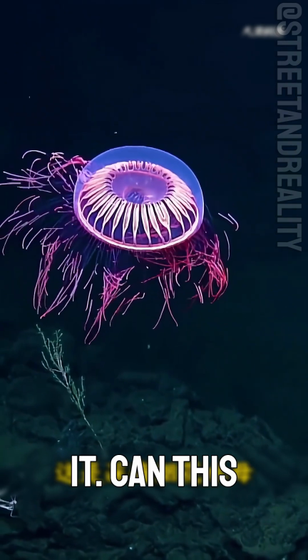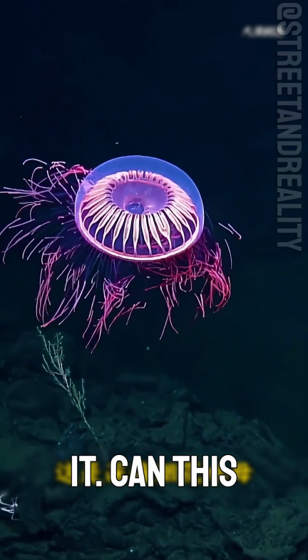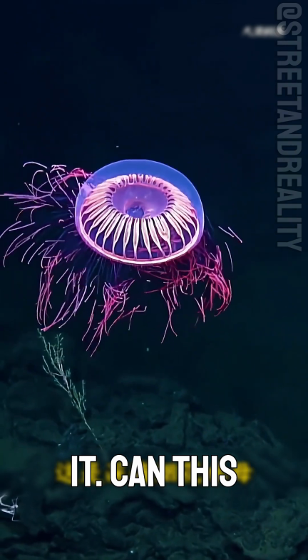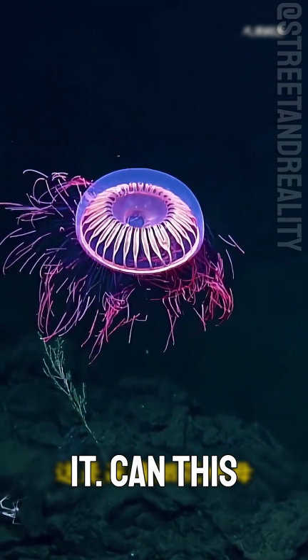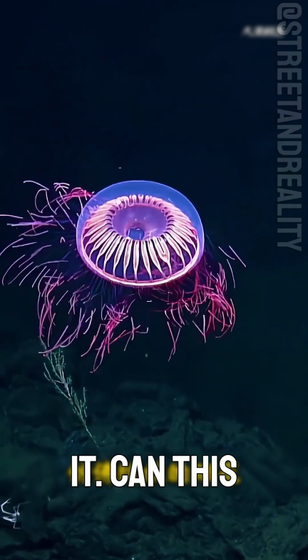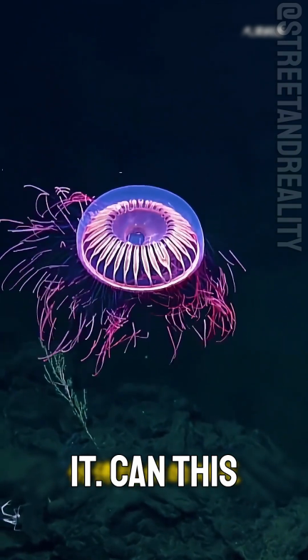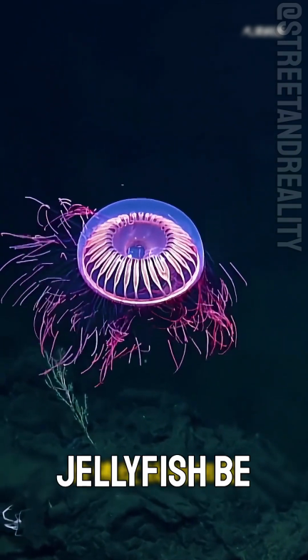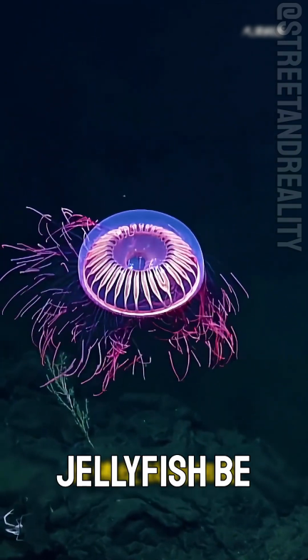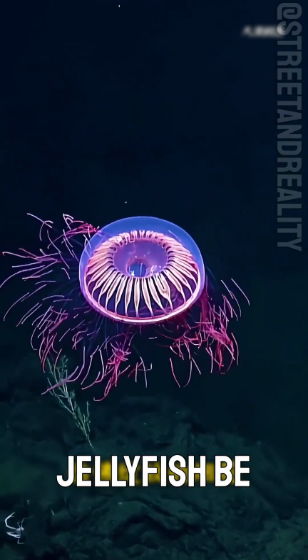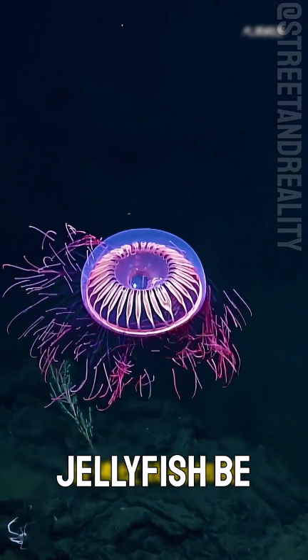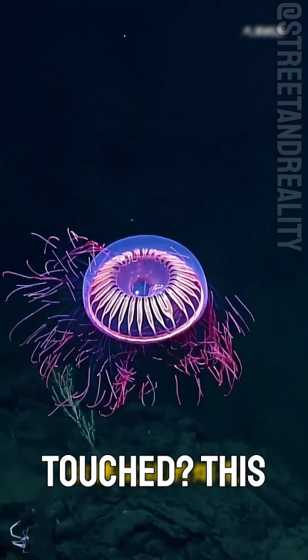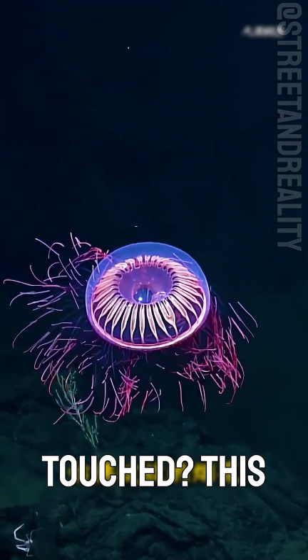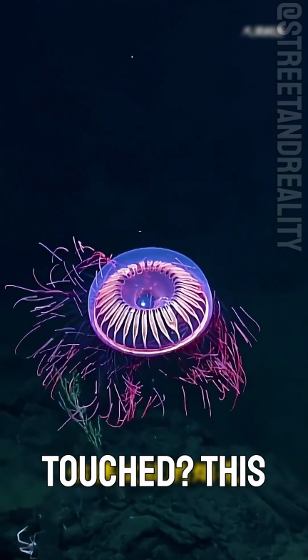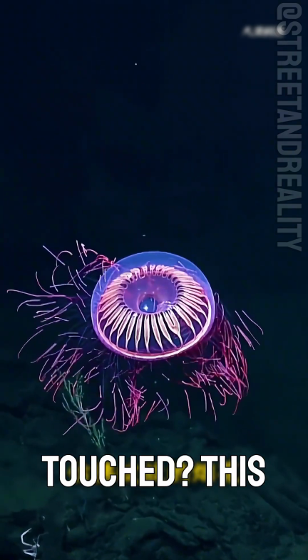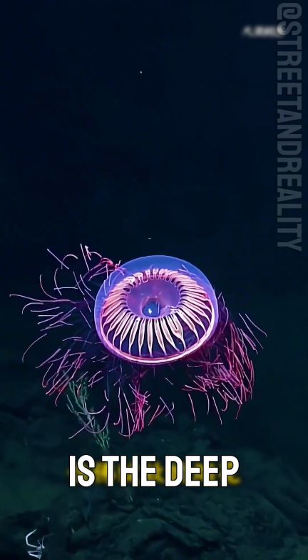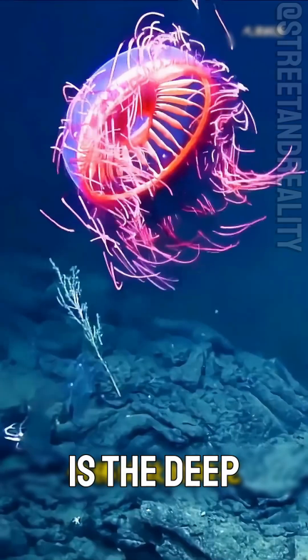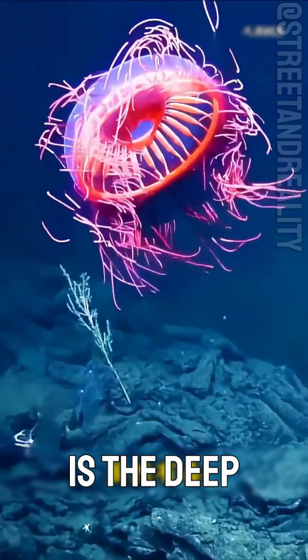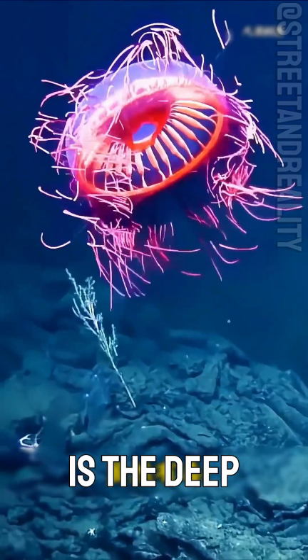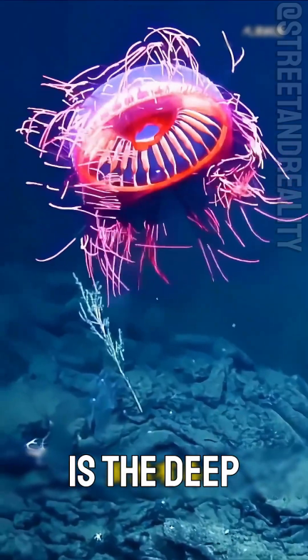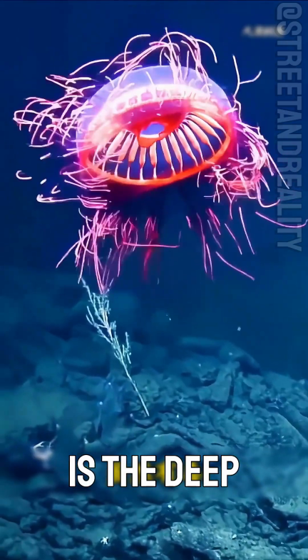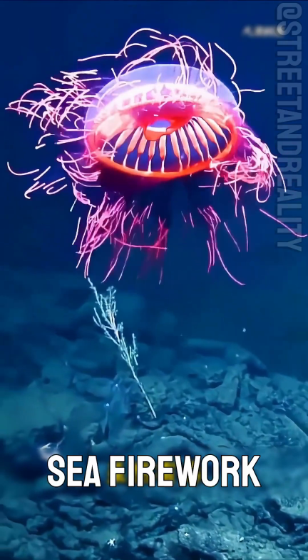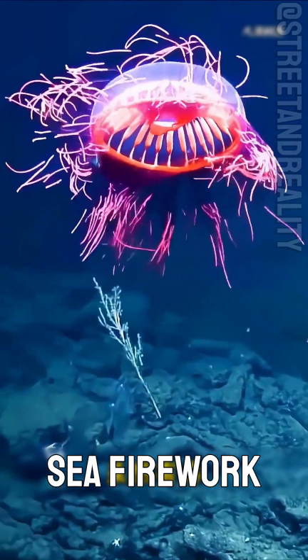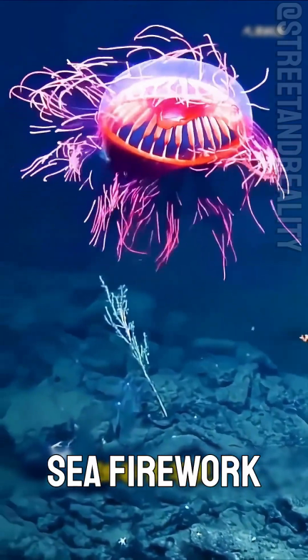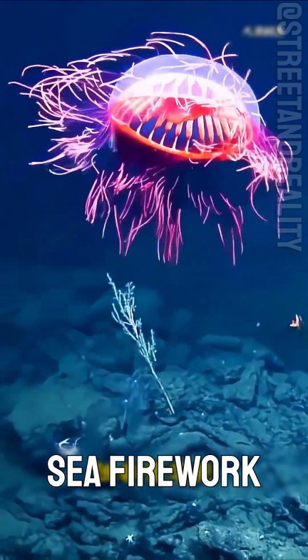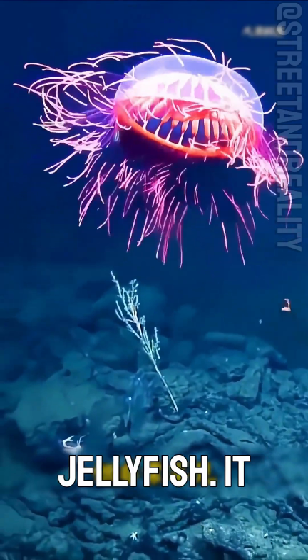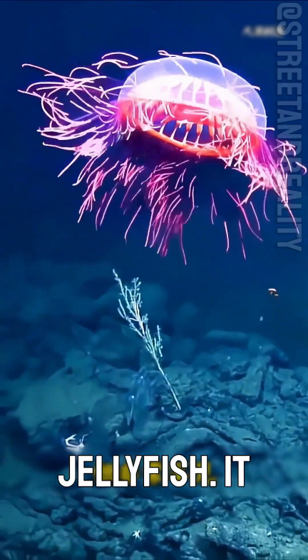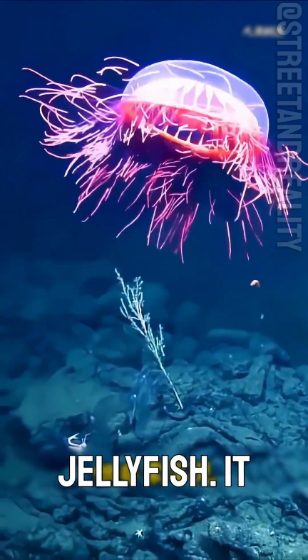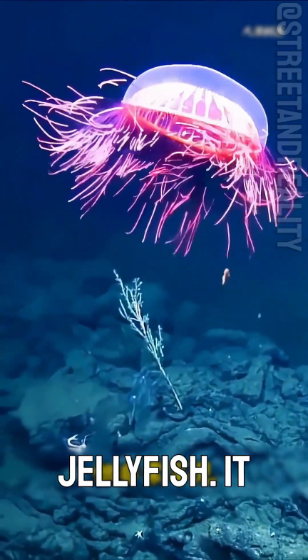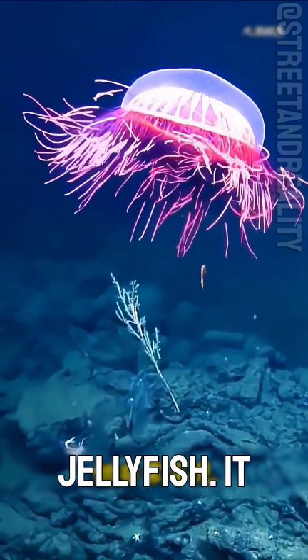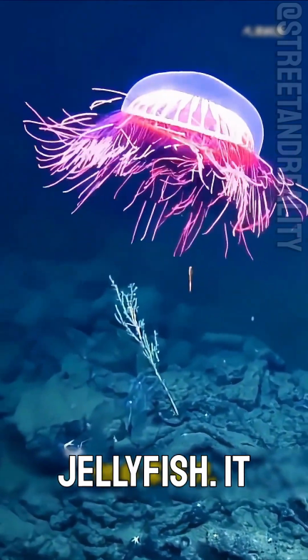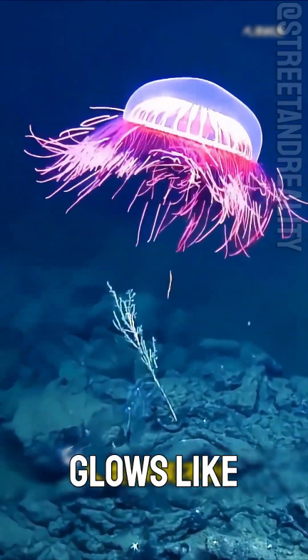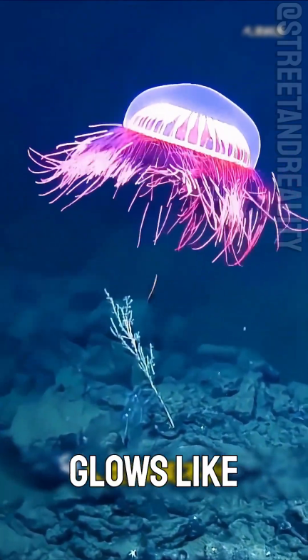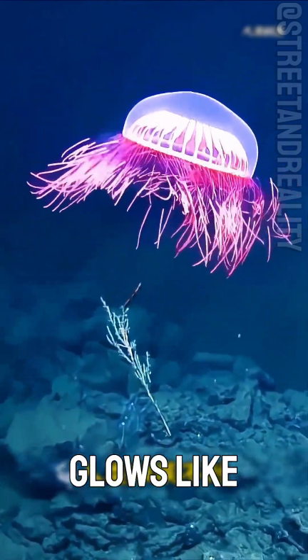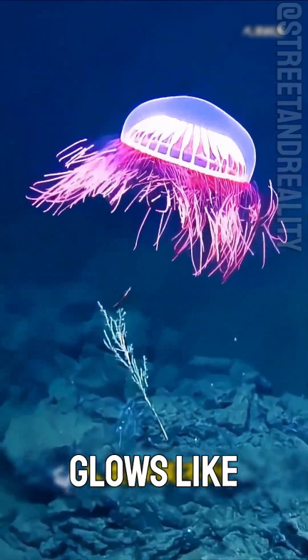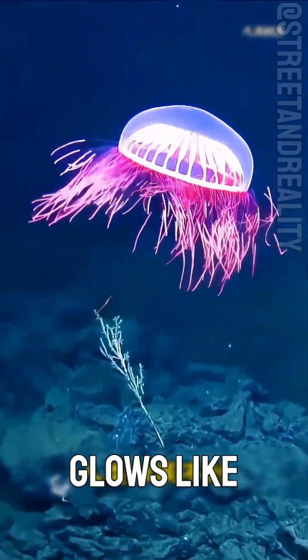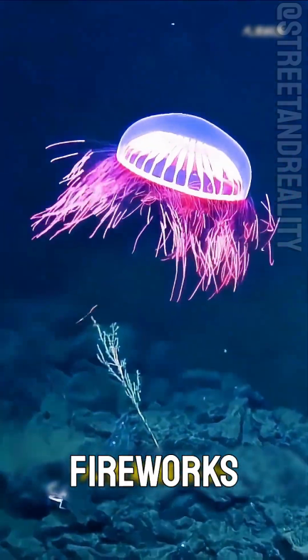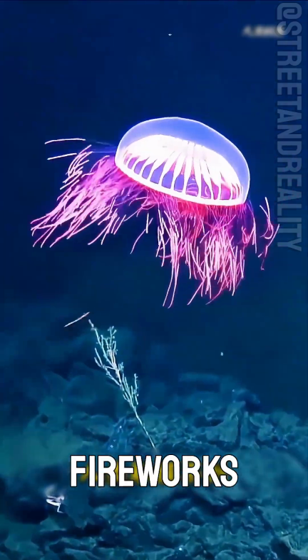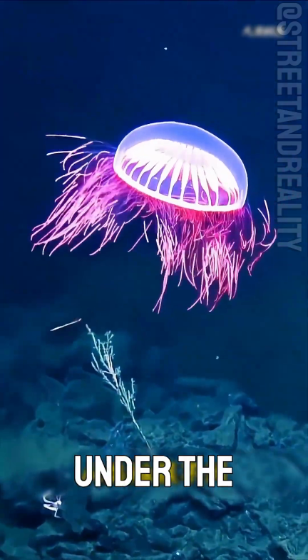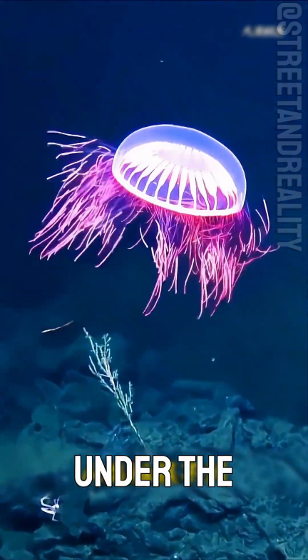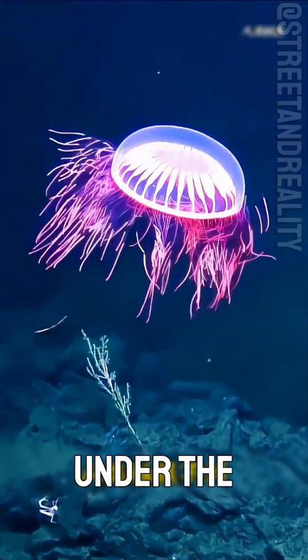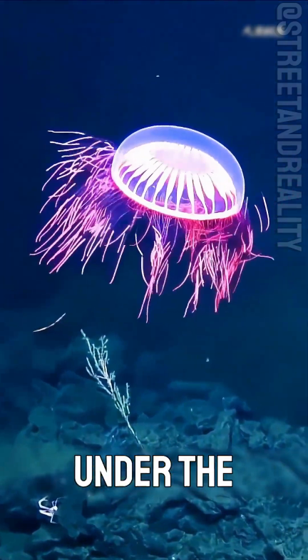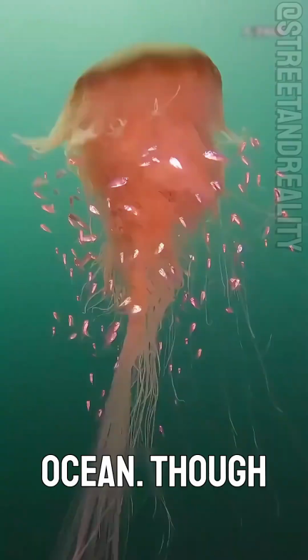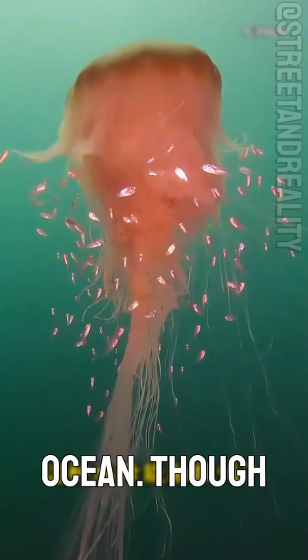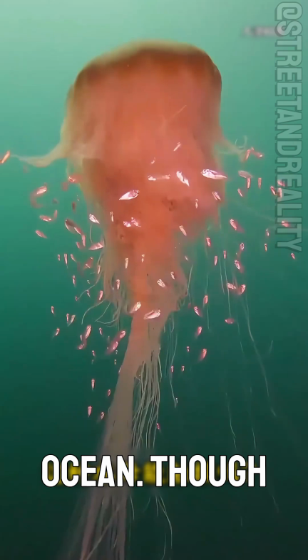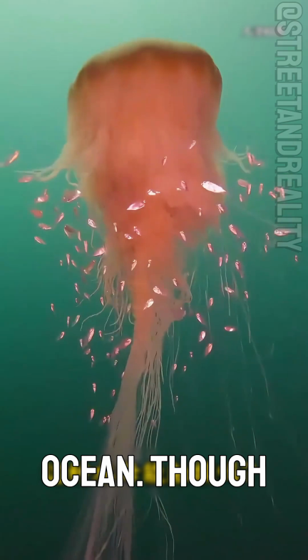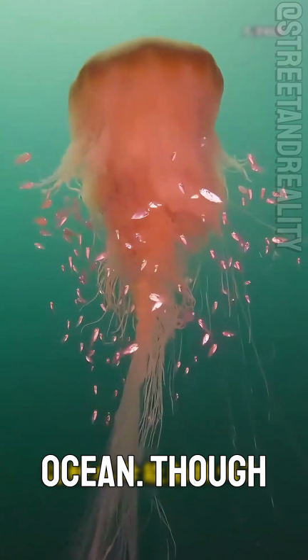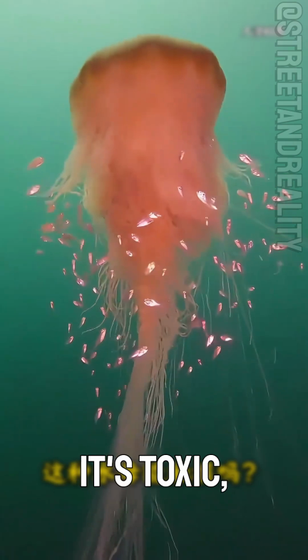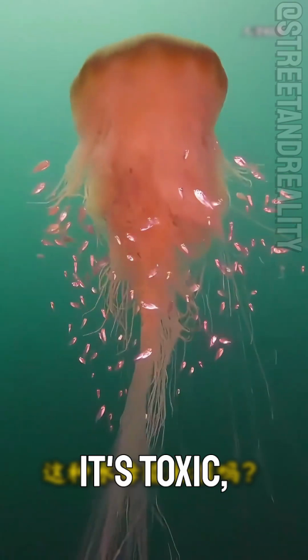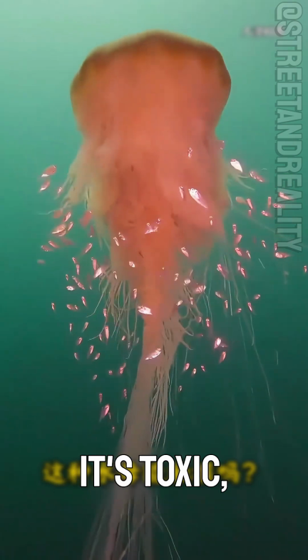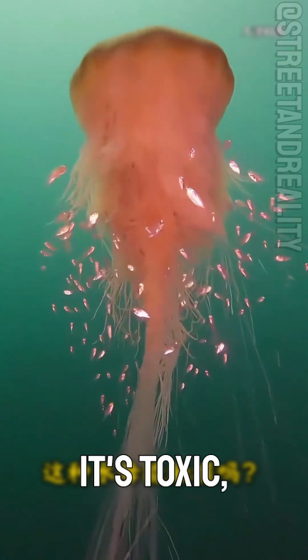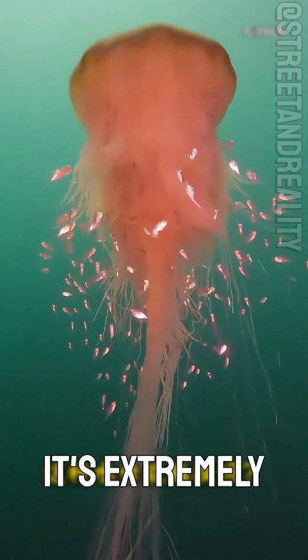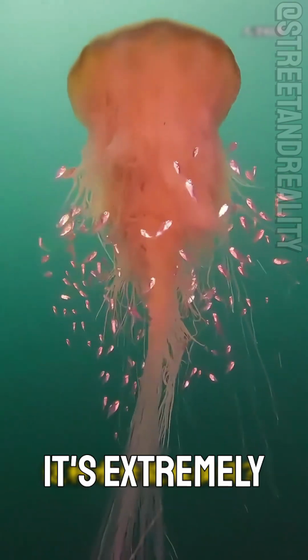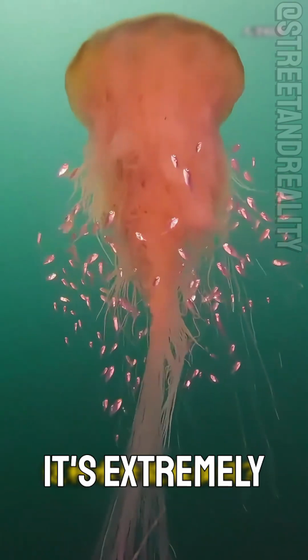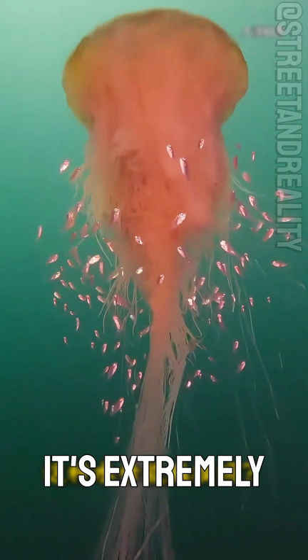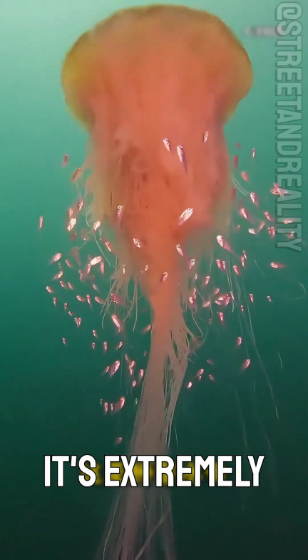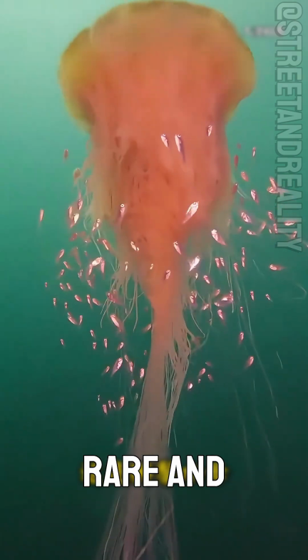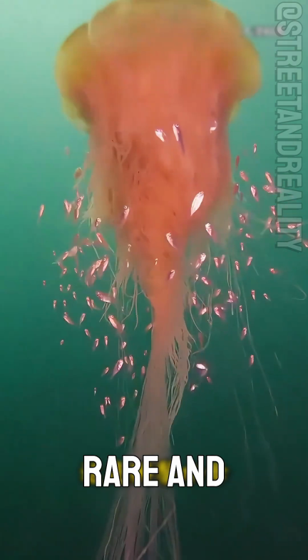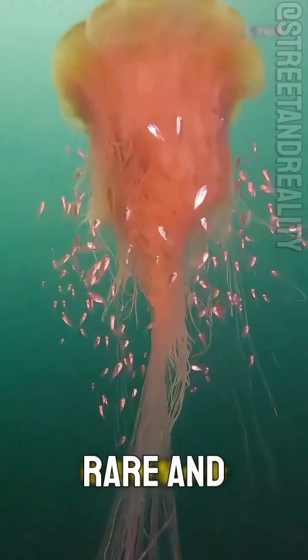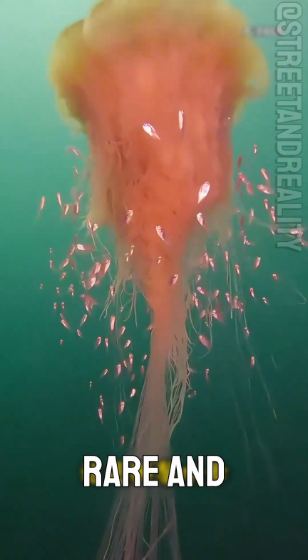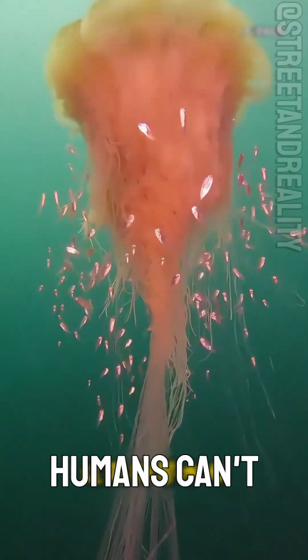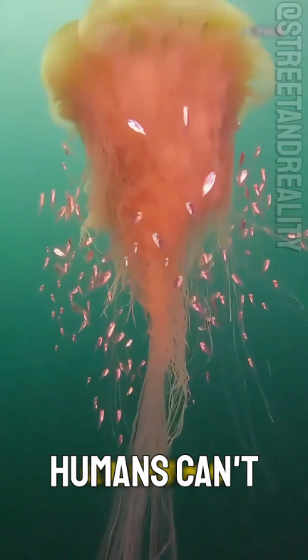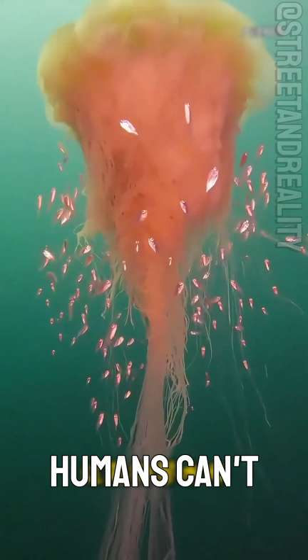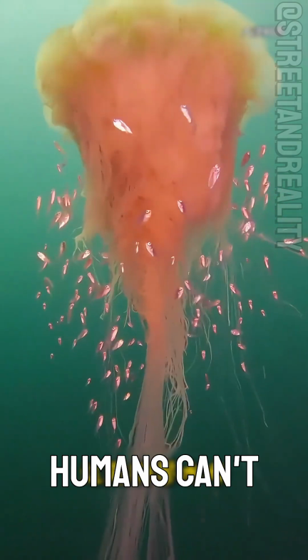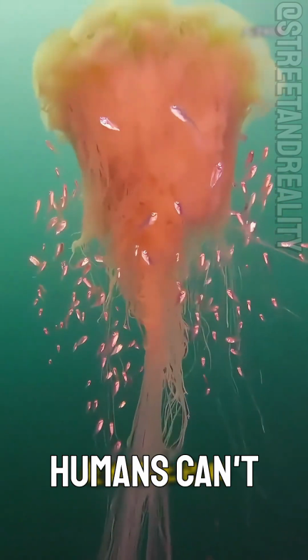Can this jellyfish be touched? This is the deep-sea firework jellyfish. It glows like fireworks under the ocean. Though it's toxic, it's extremely rare, and humans can't touch it.